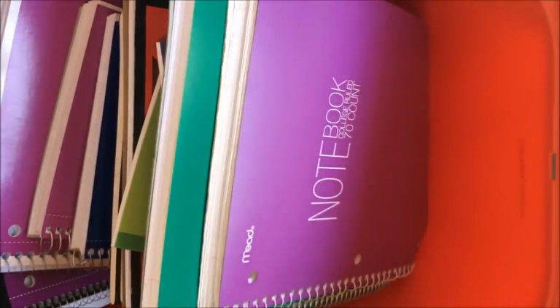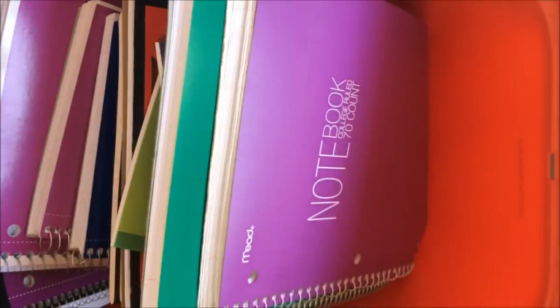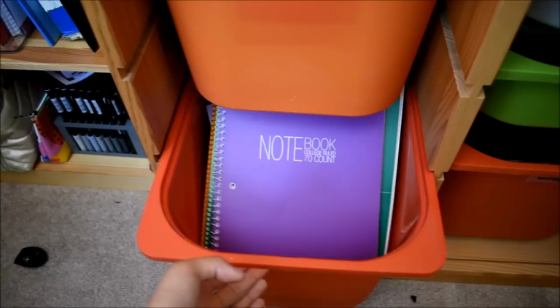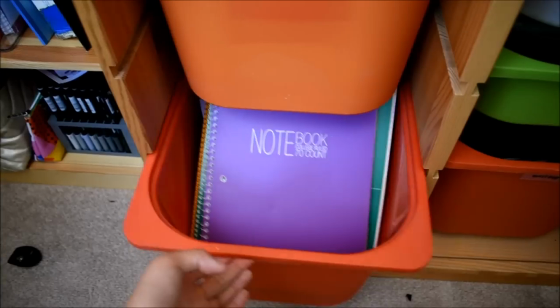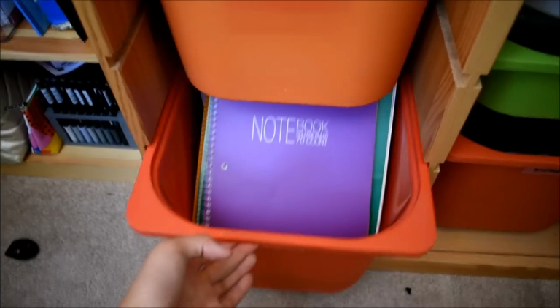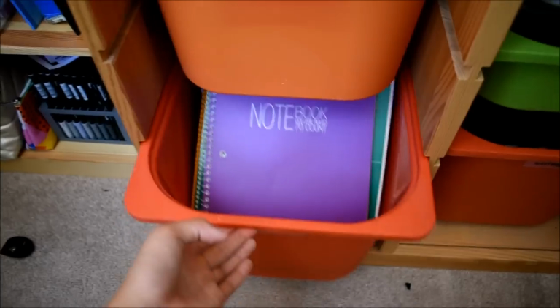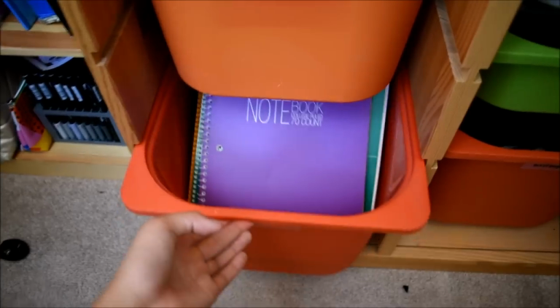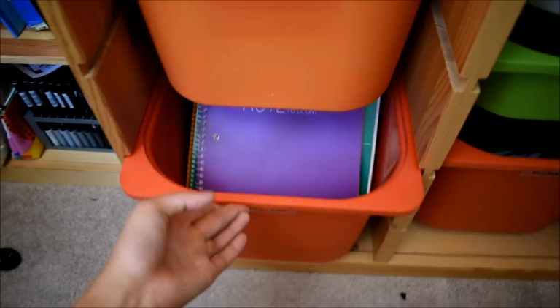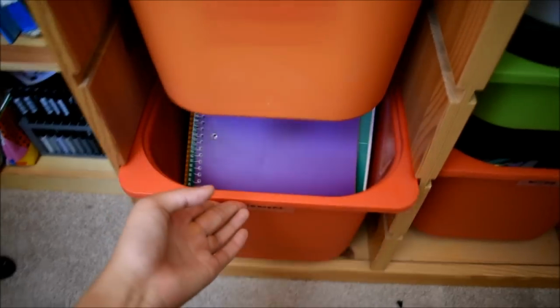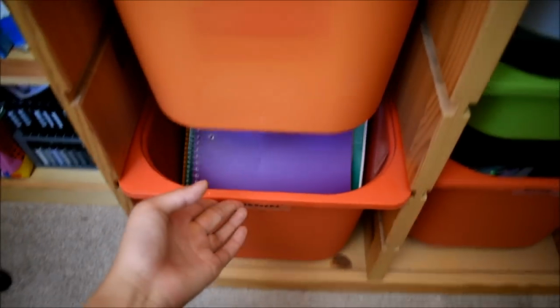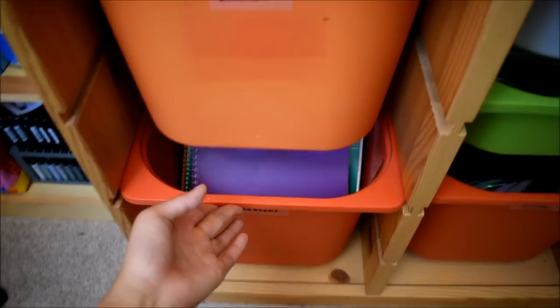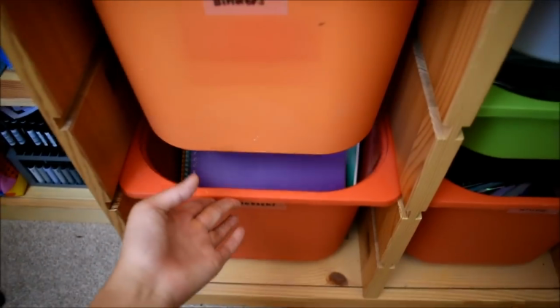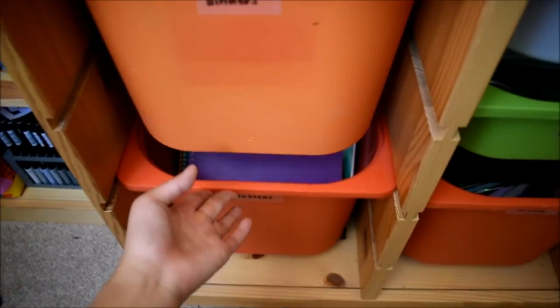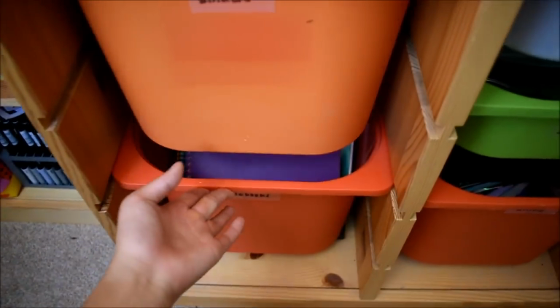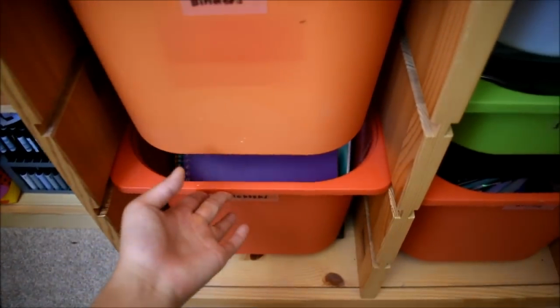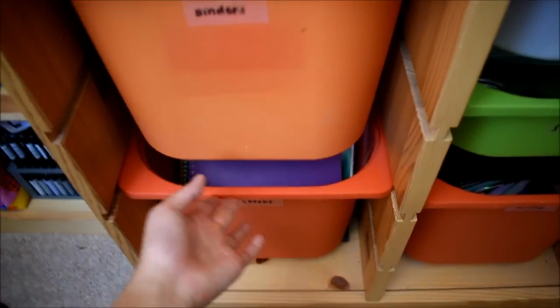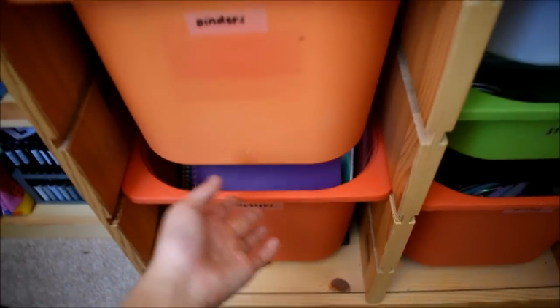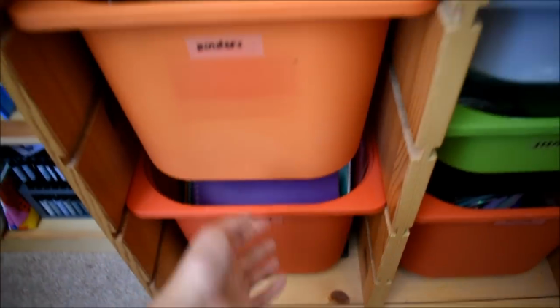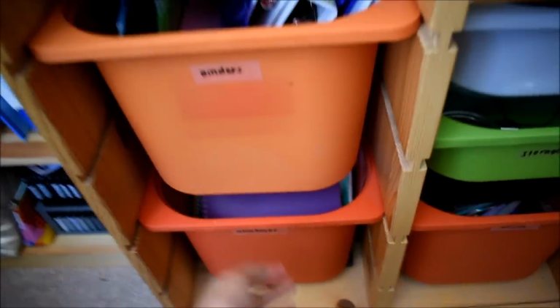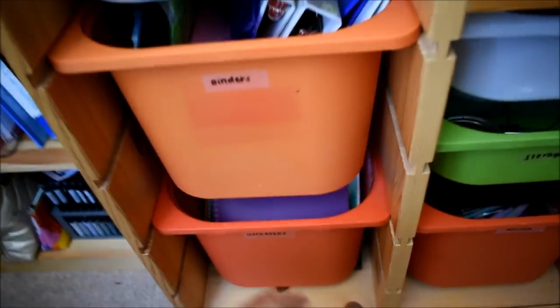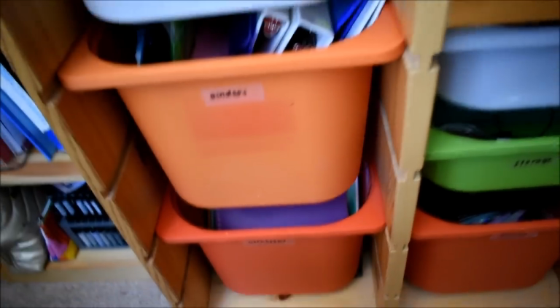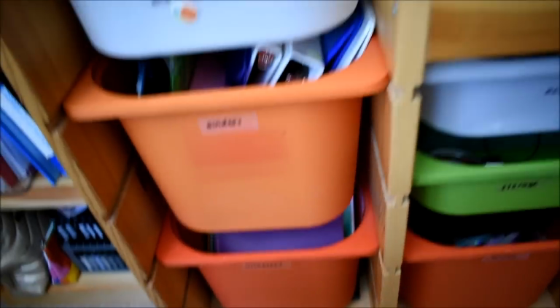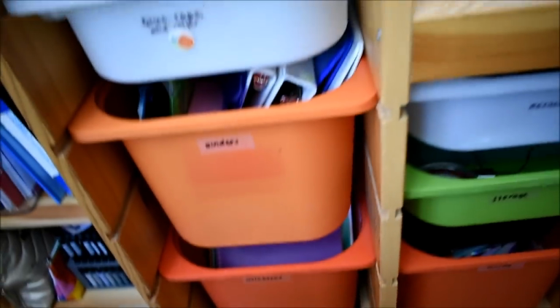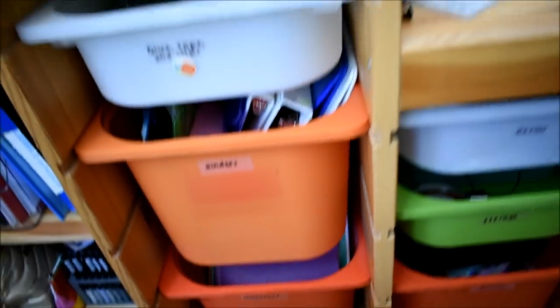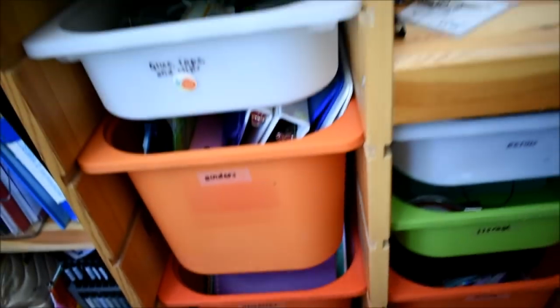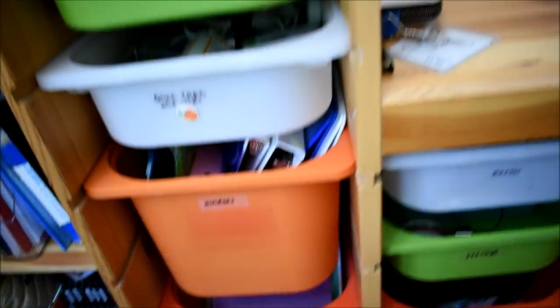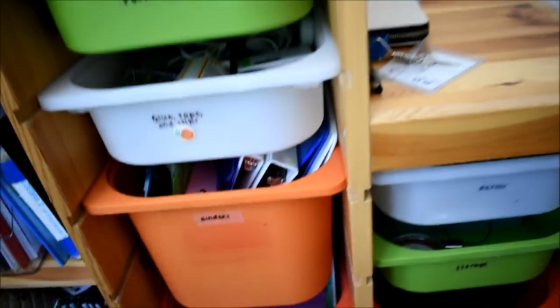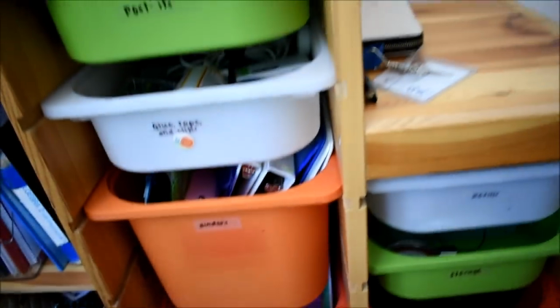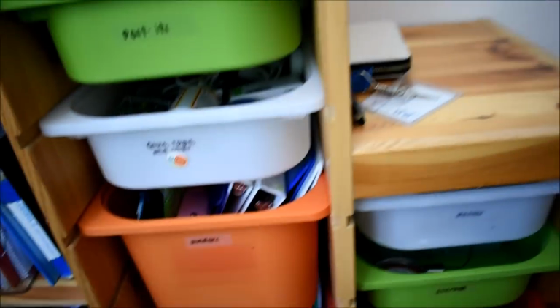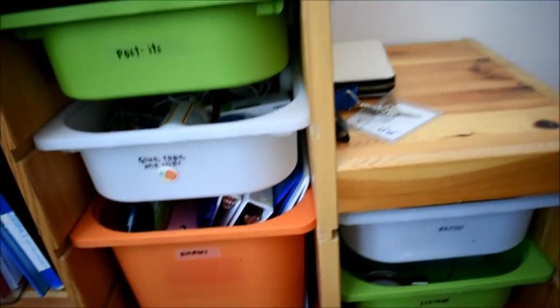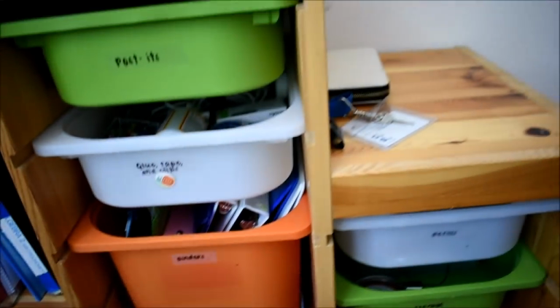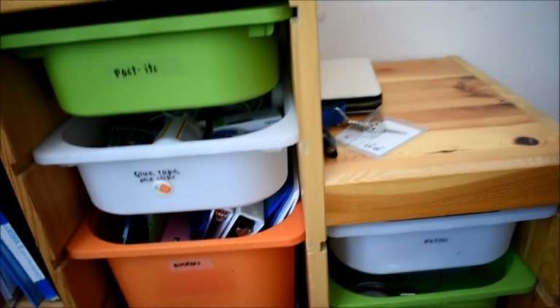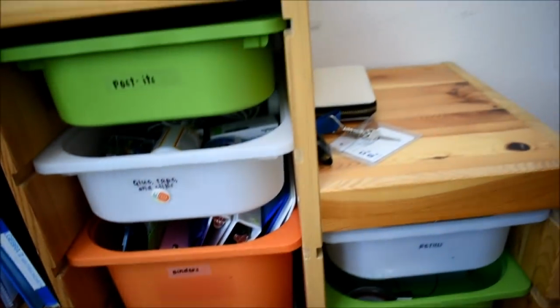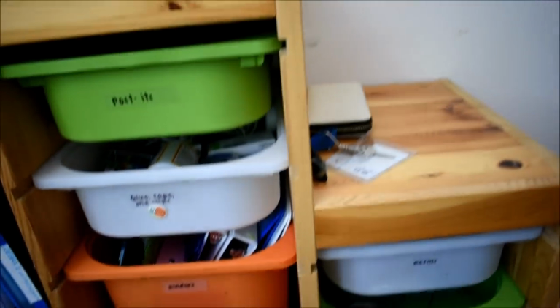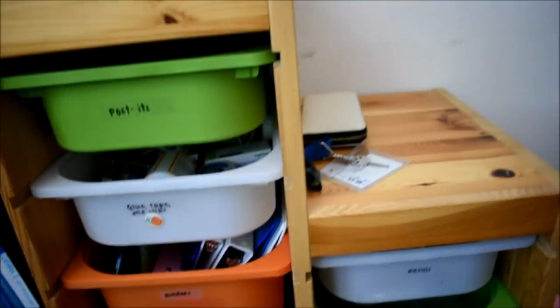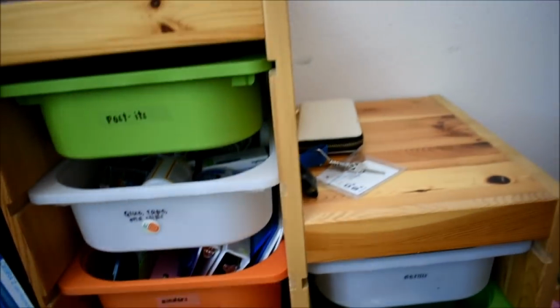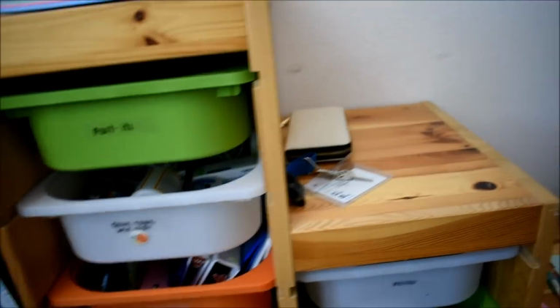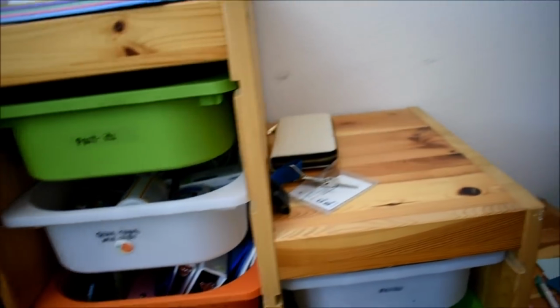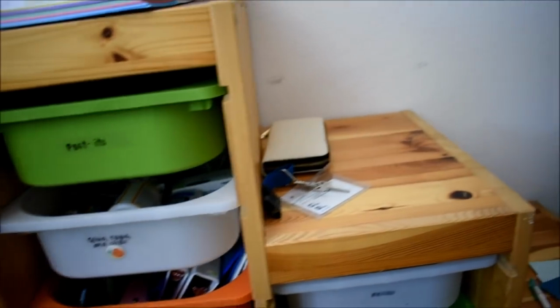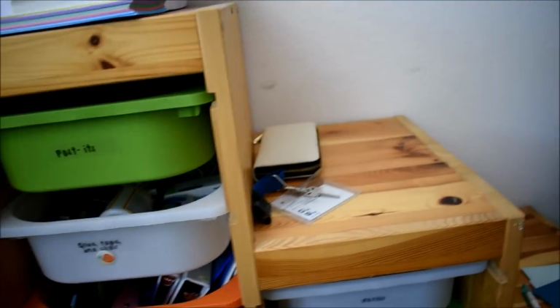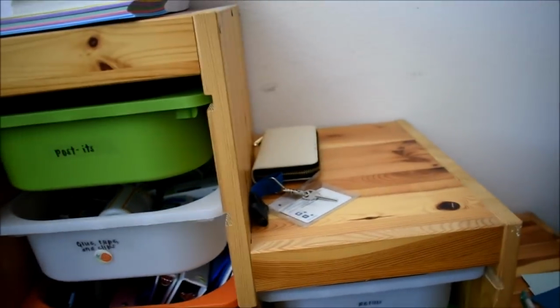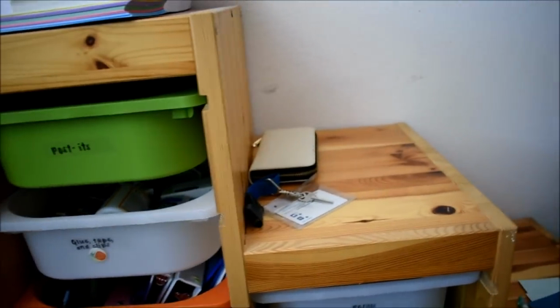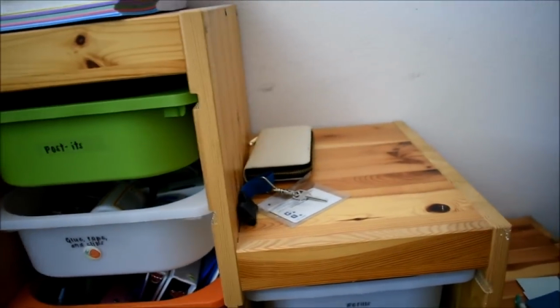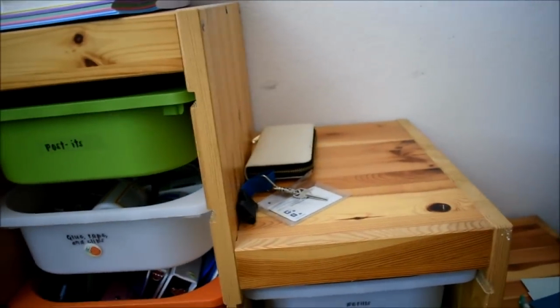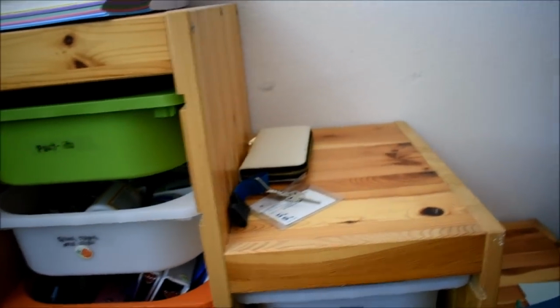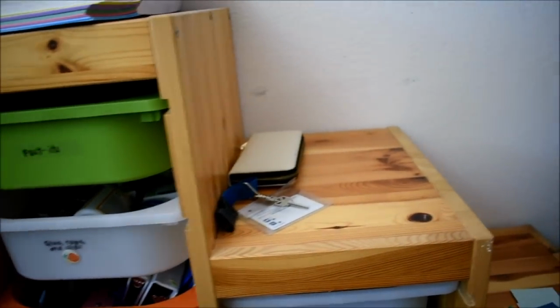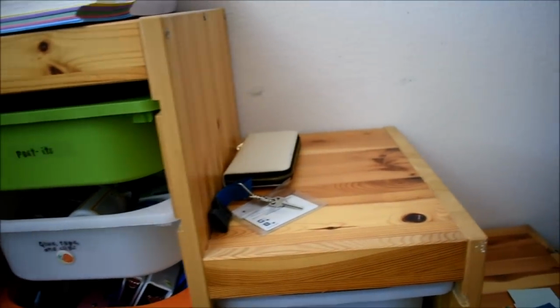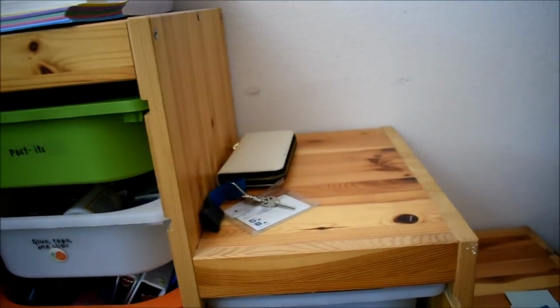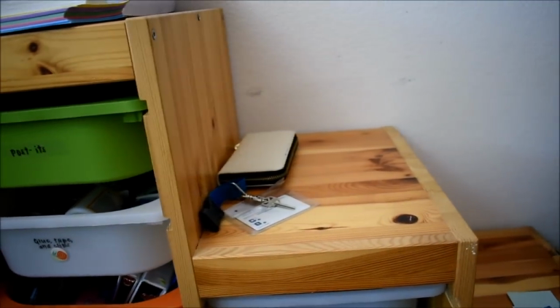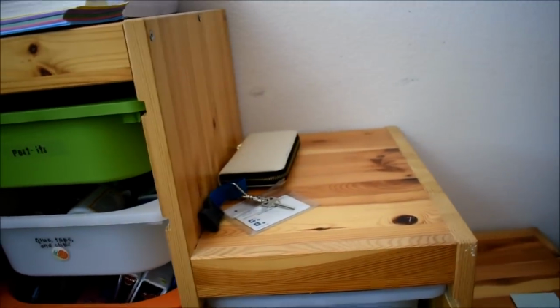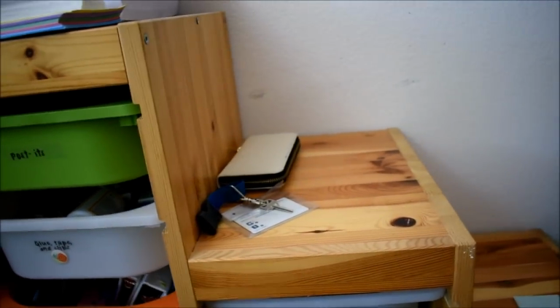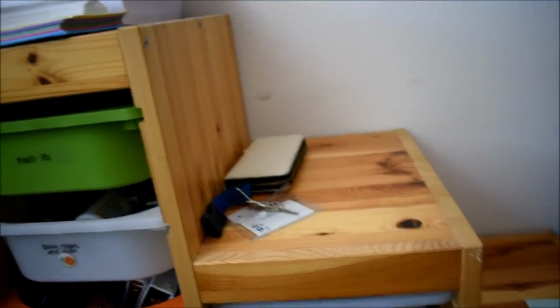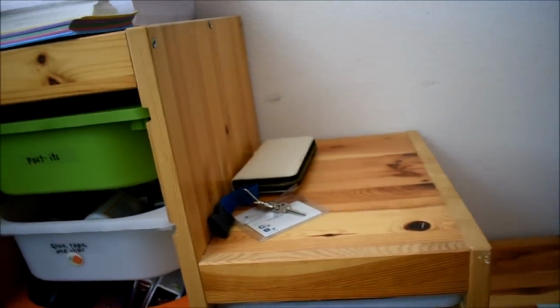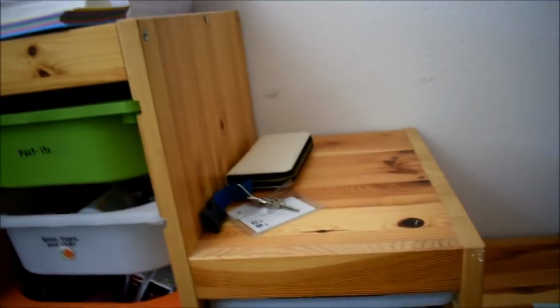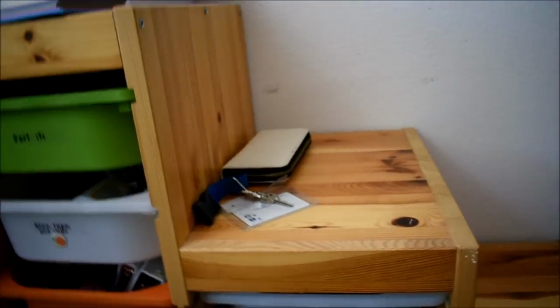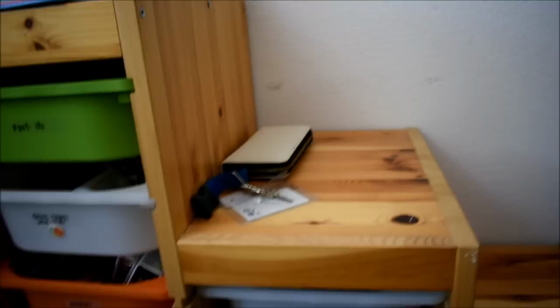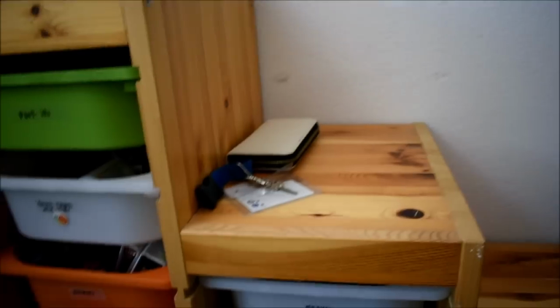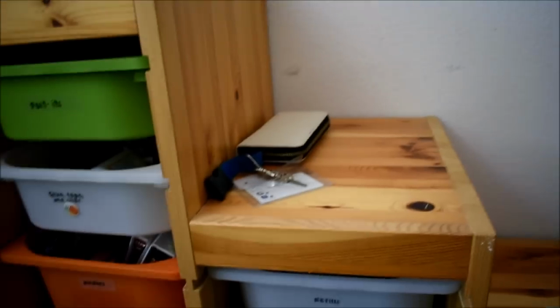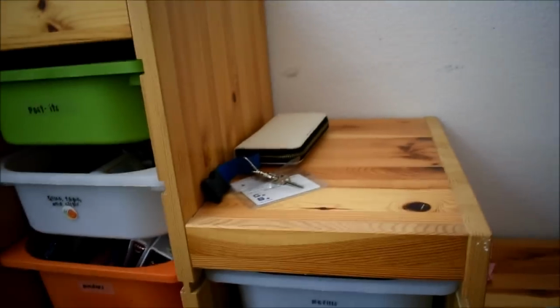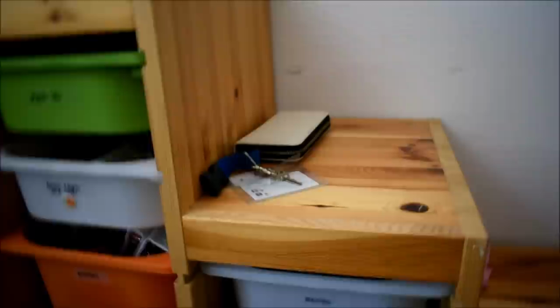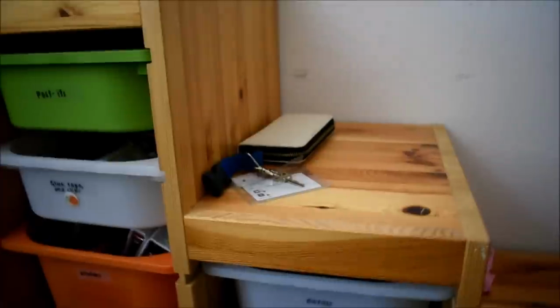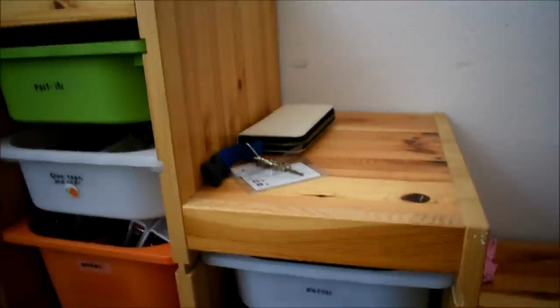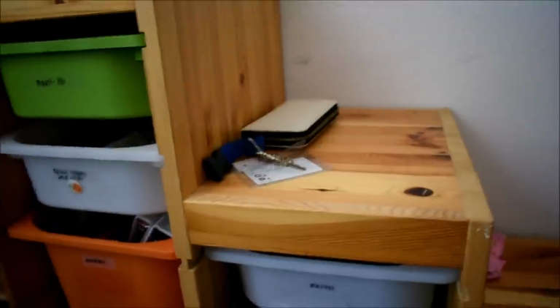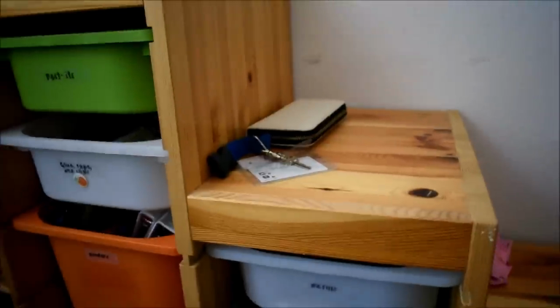The top of the next shelf is a catch-all for things I tend to lose, so that includes my wallet, my keys, and sometimes my earbuds.